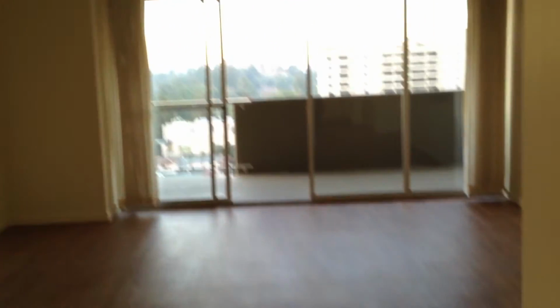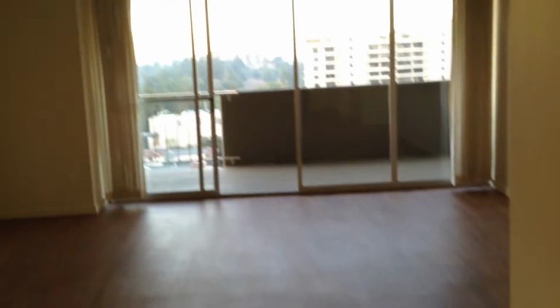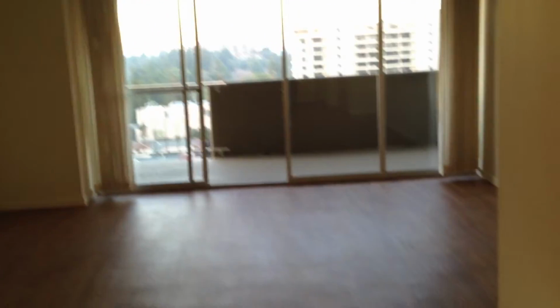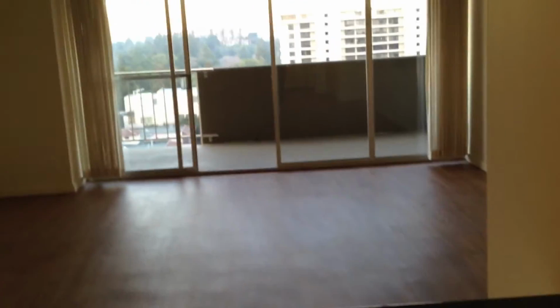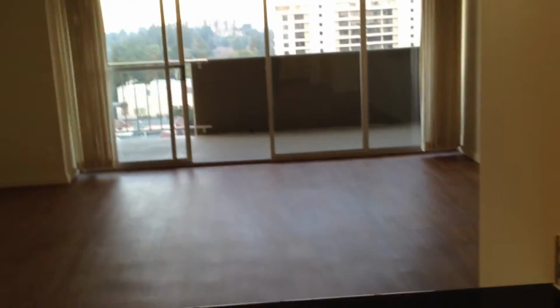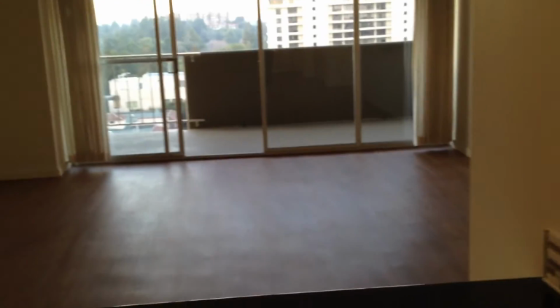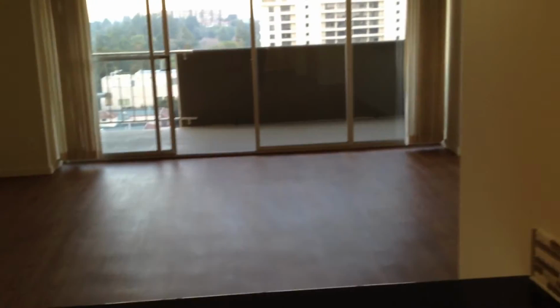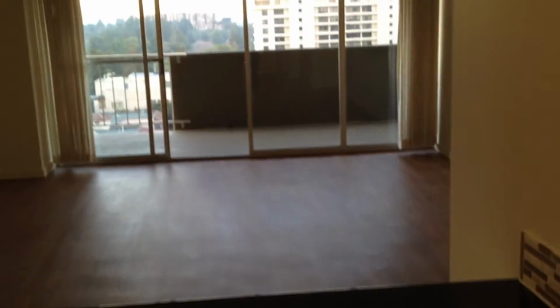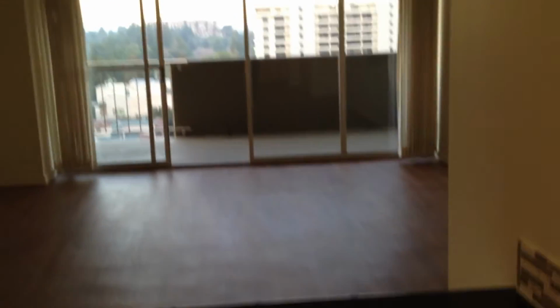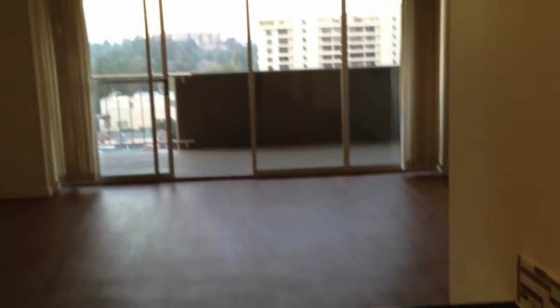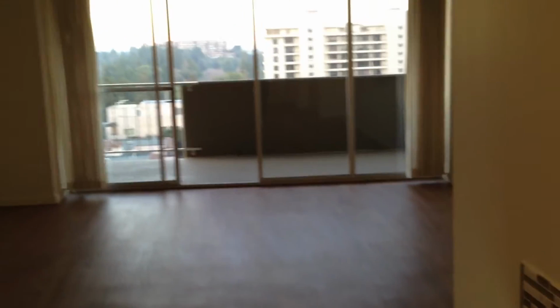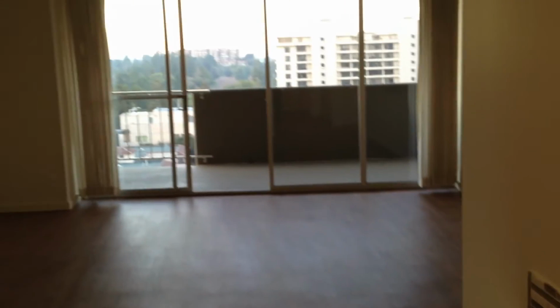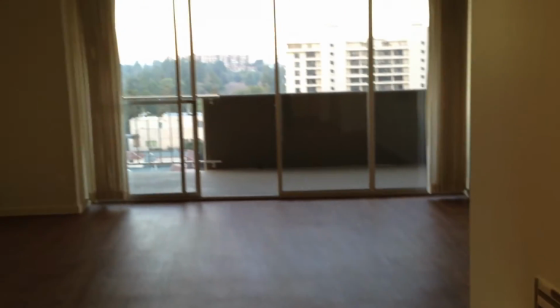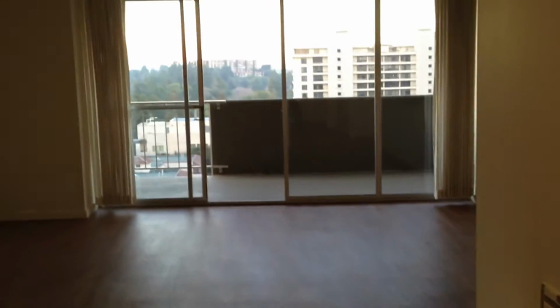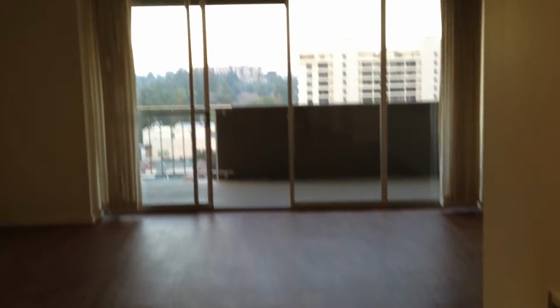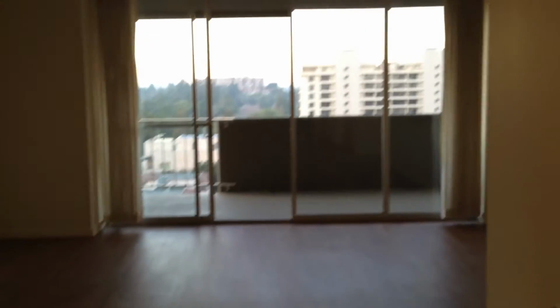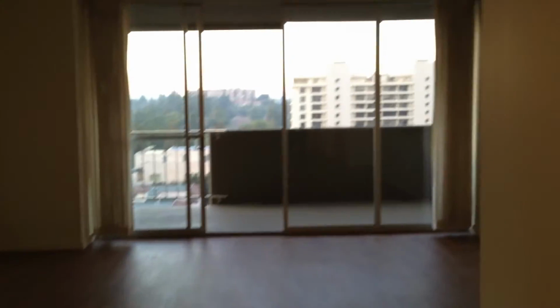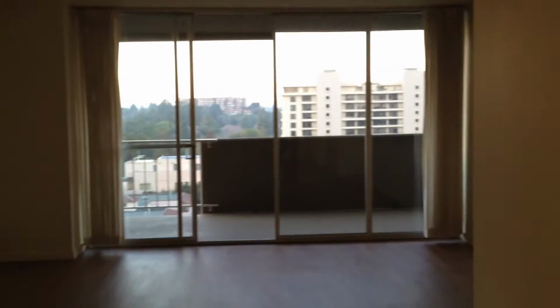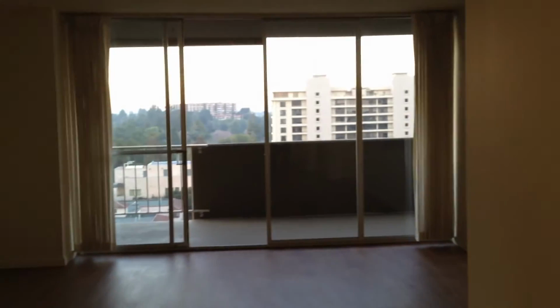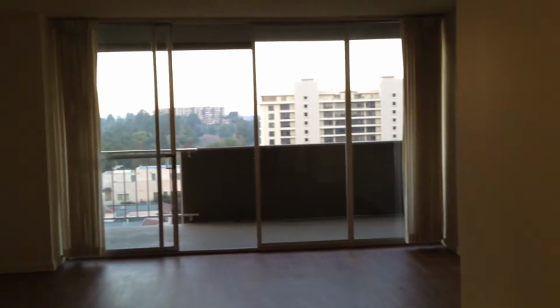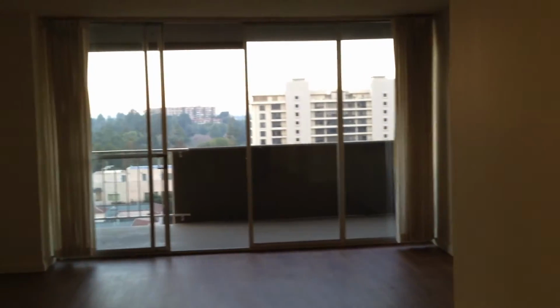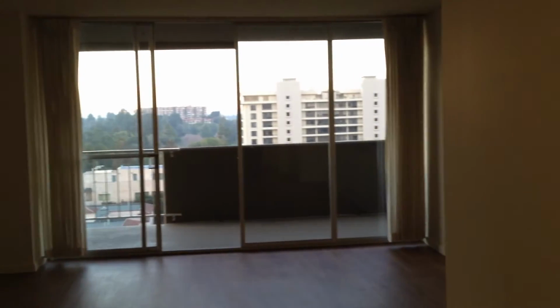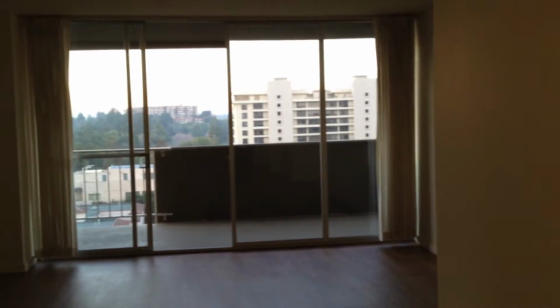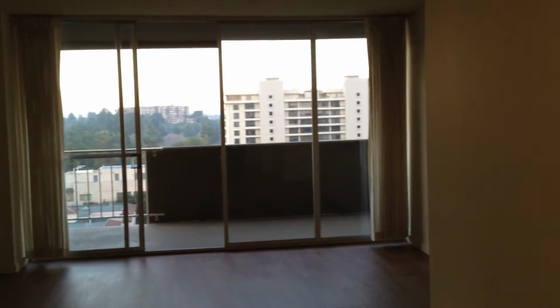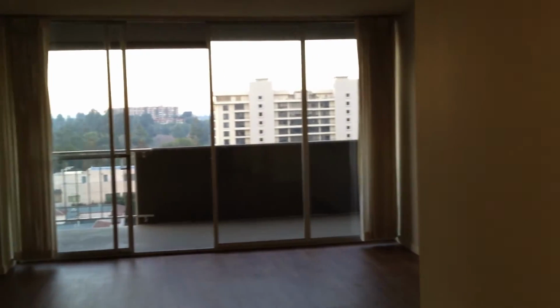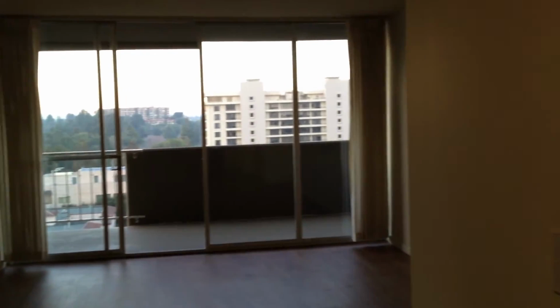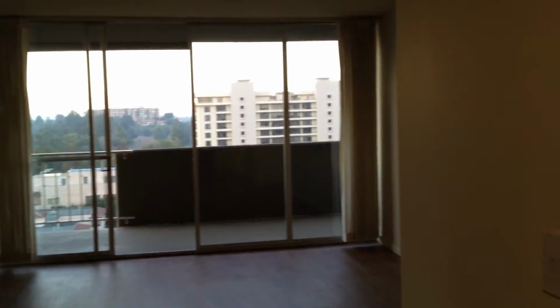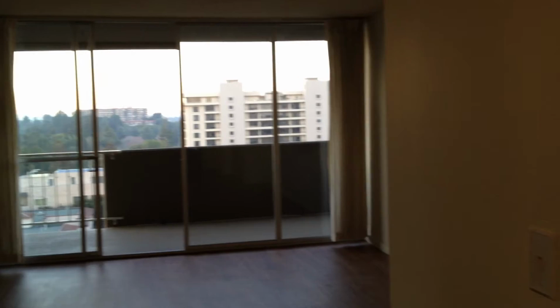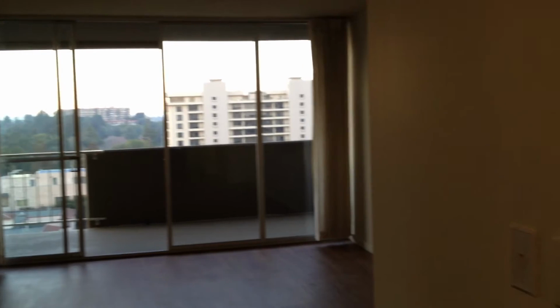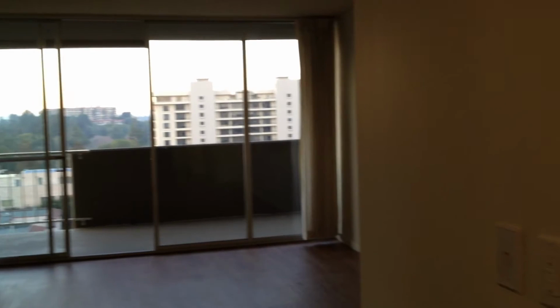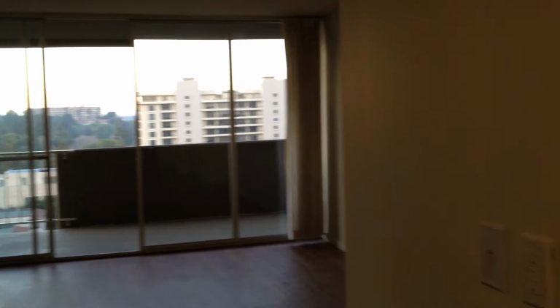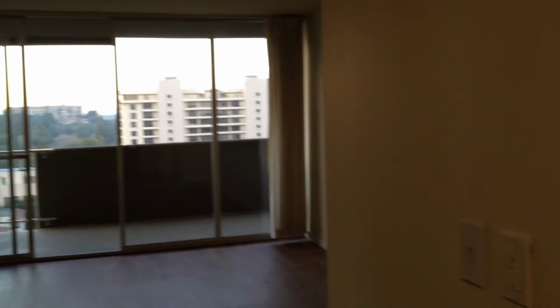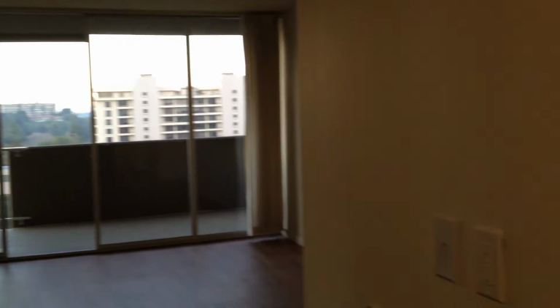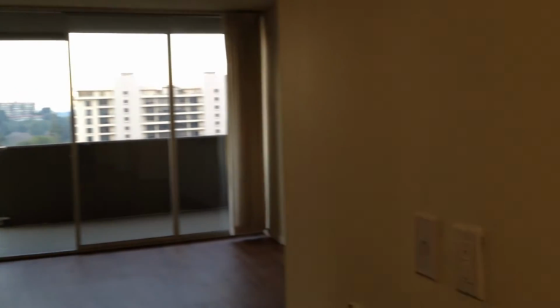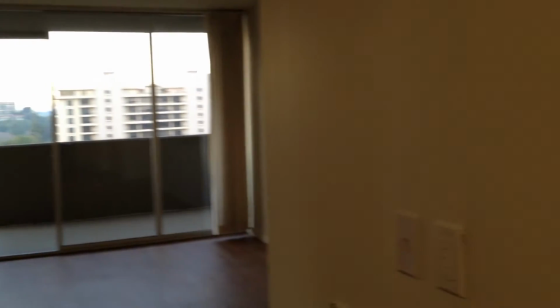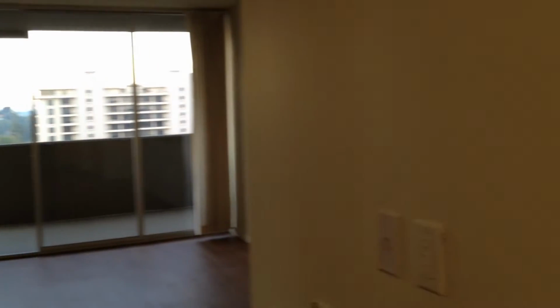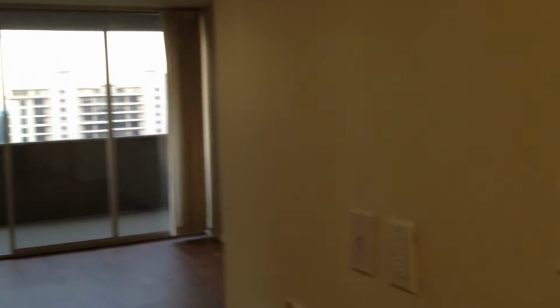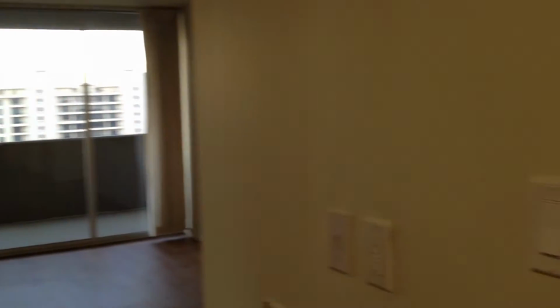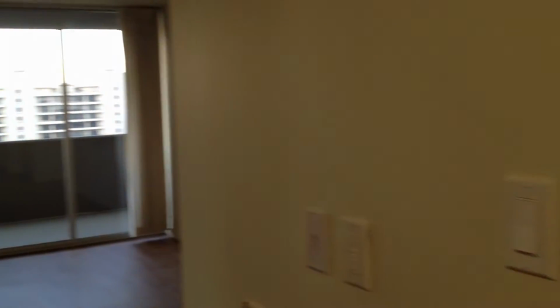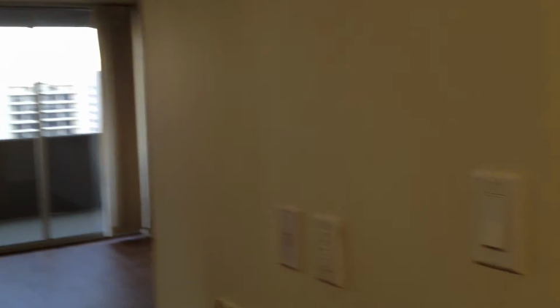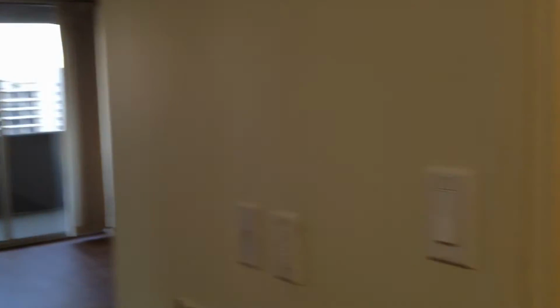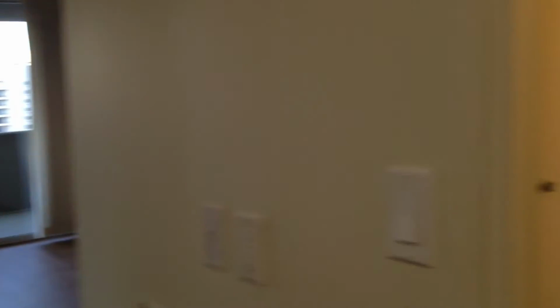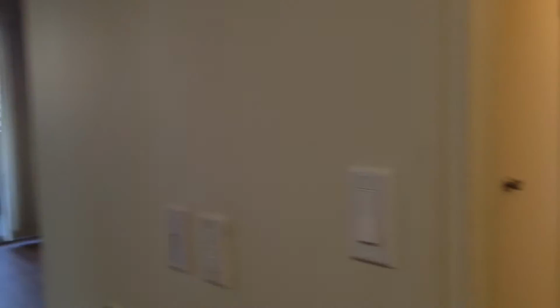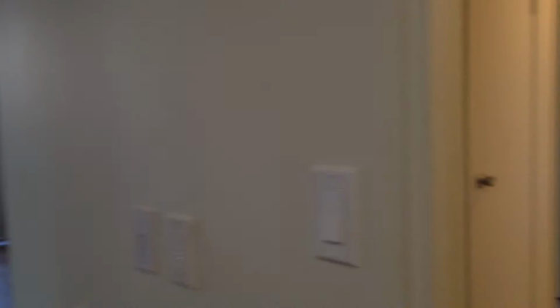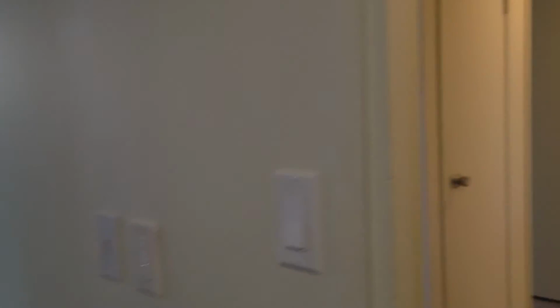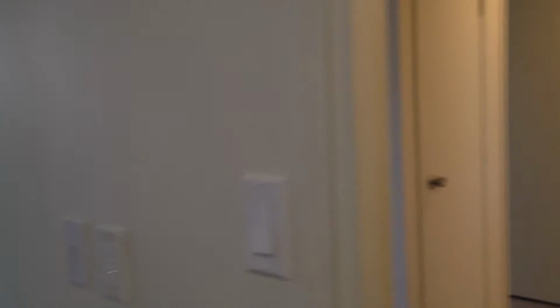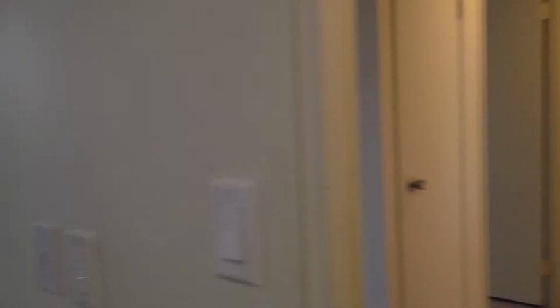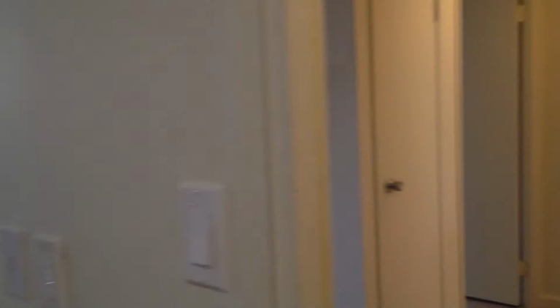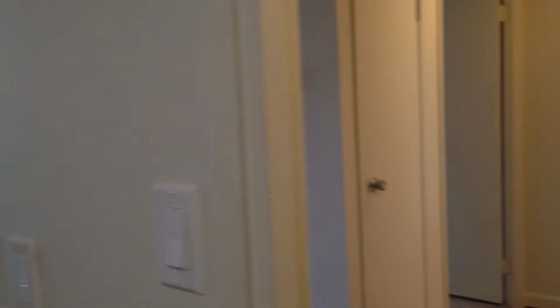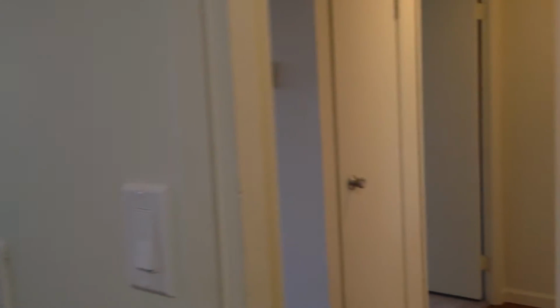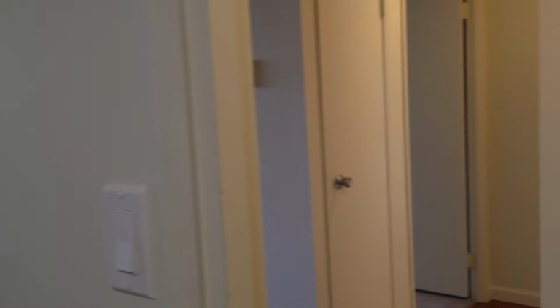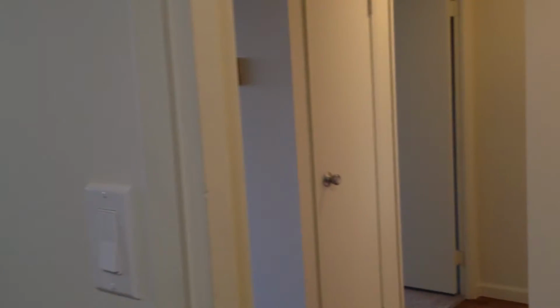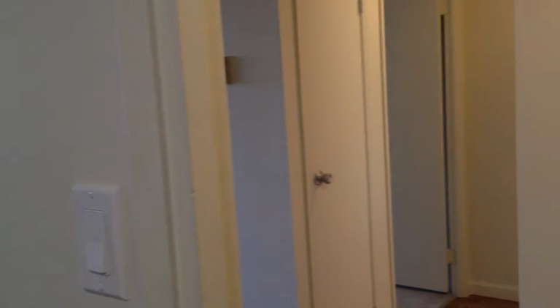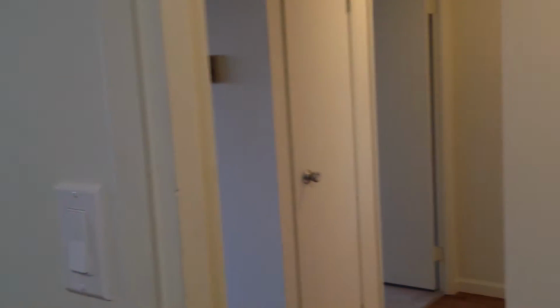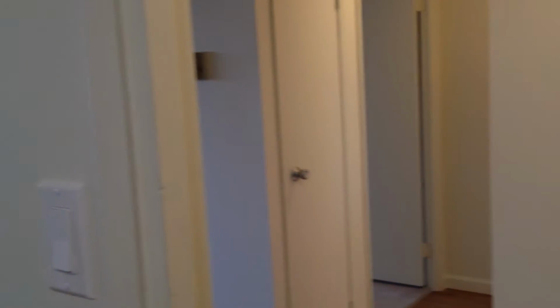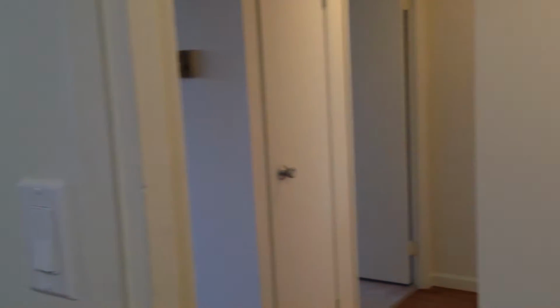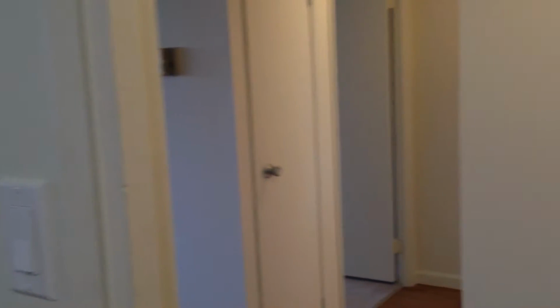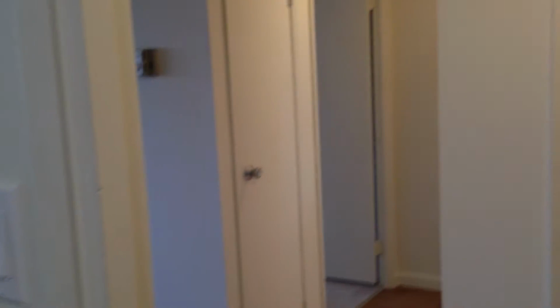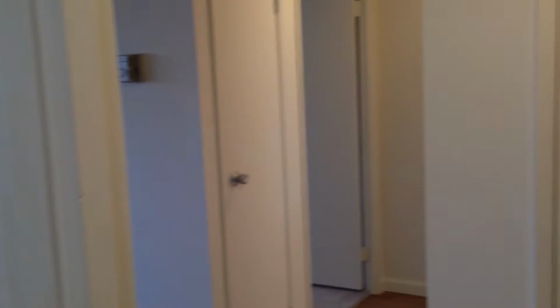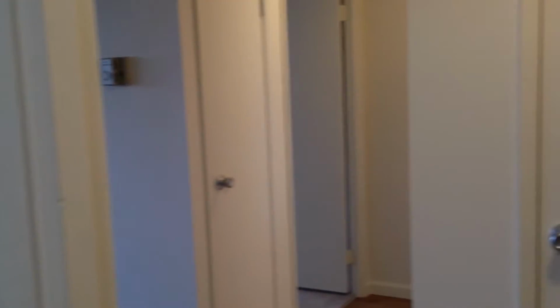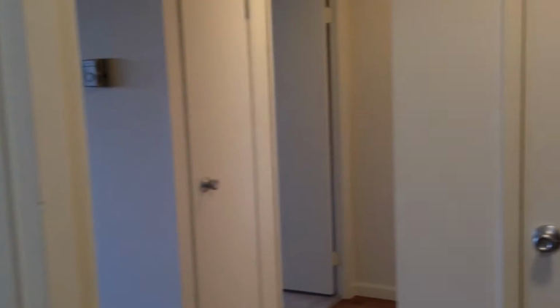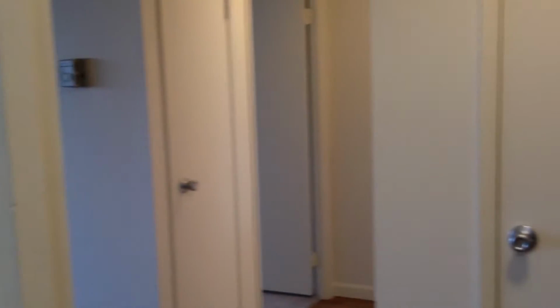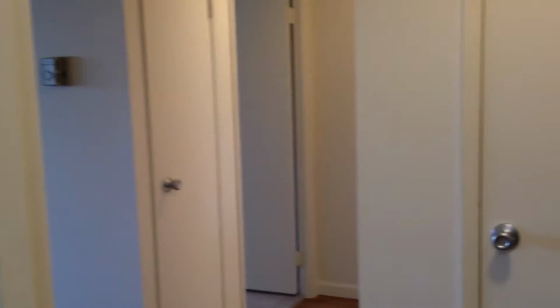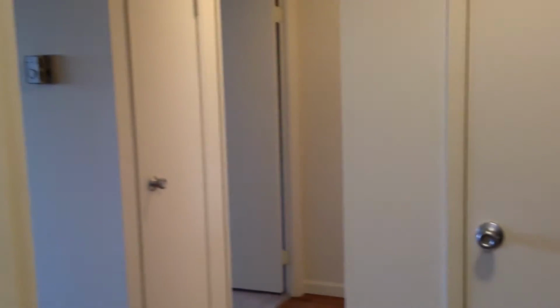It looks into the living room, and as you'll notice, it does have the floor-to-ceiling windows.